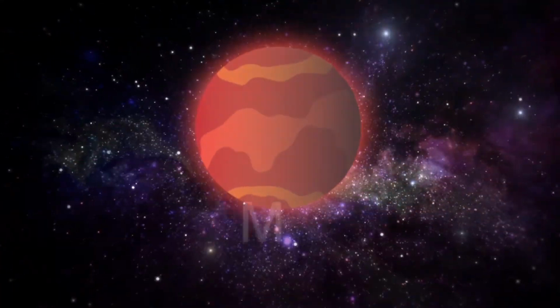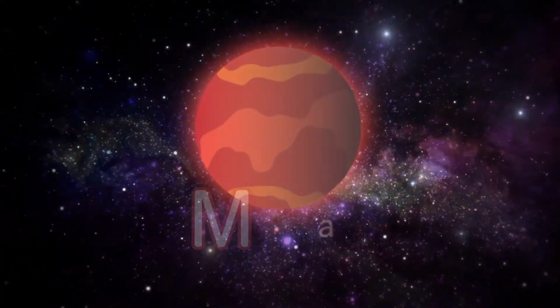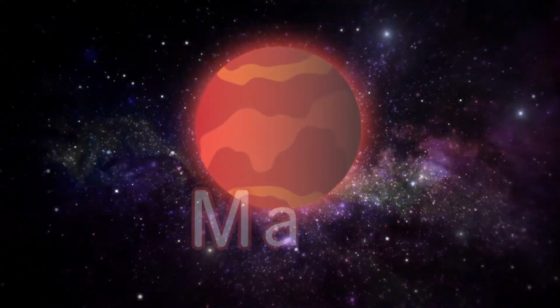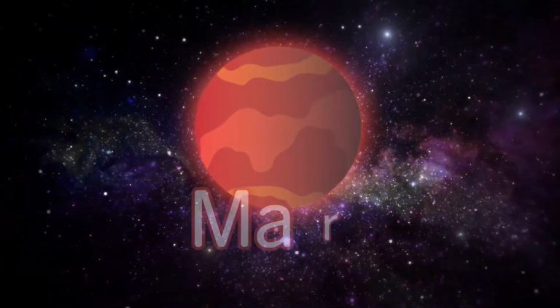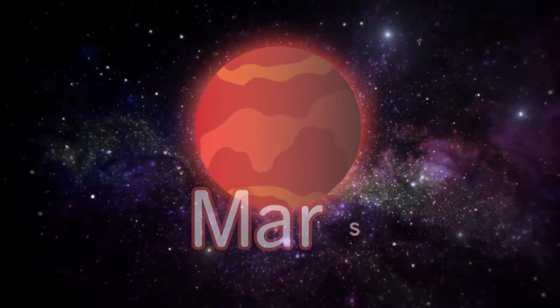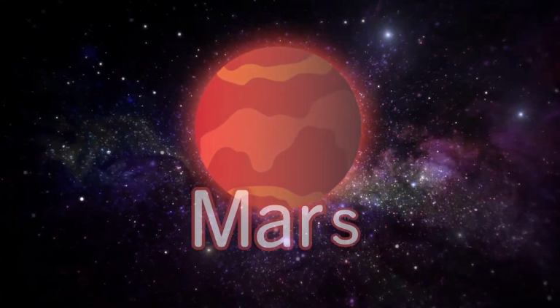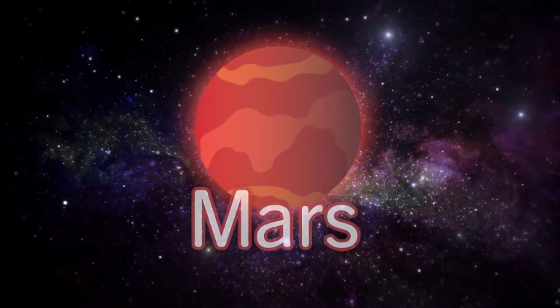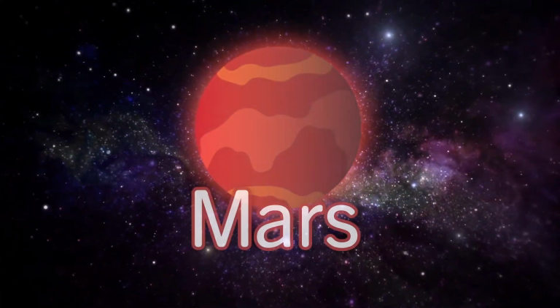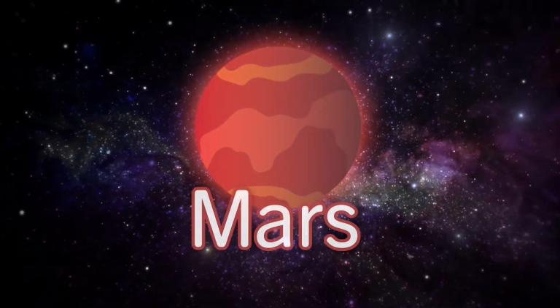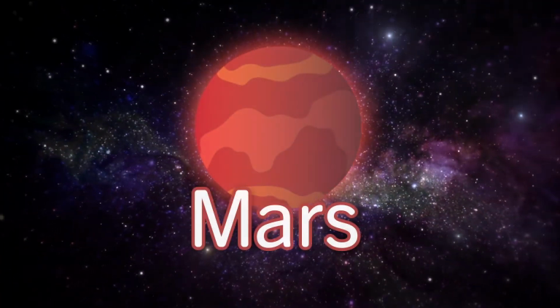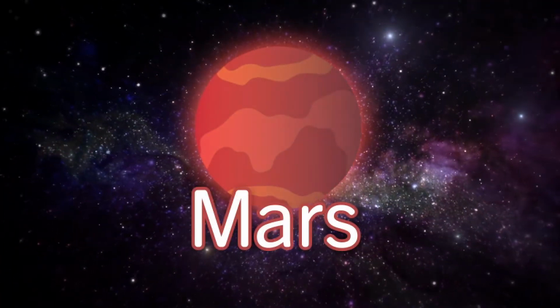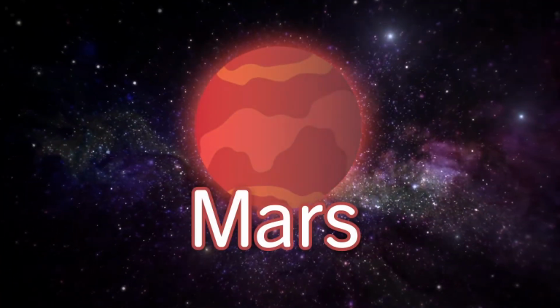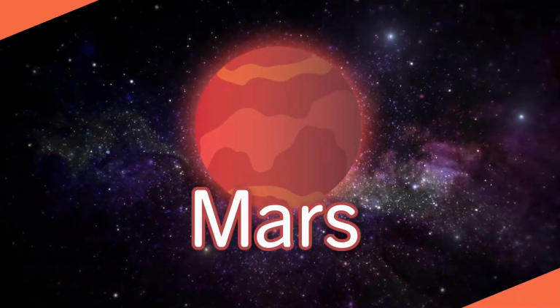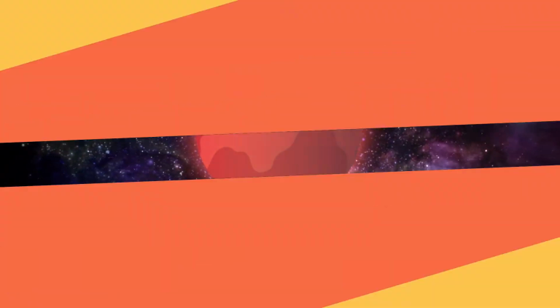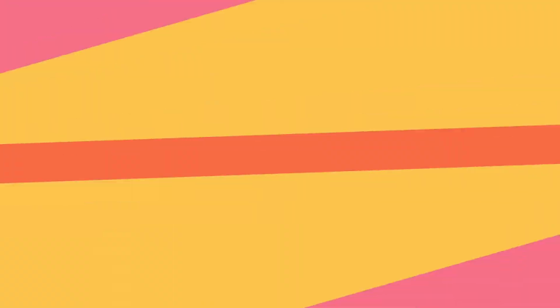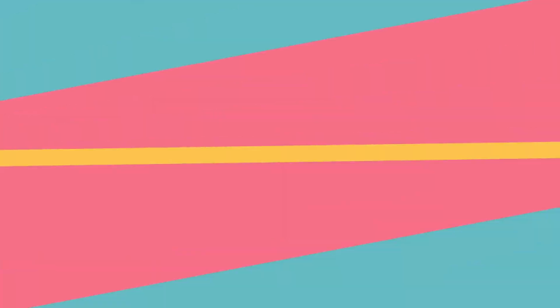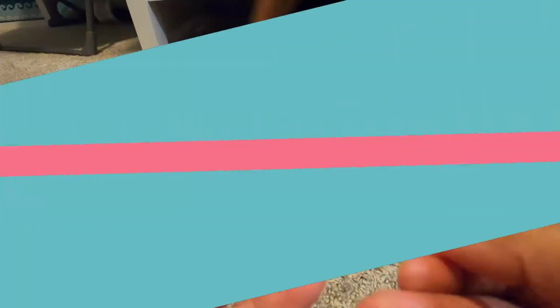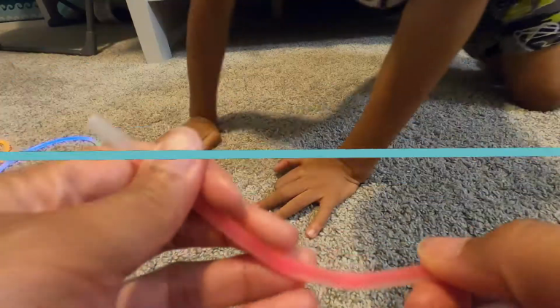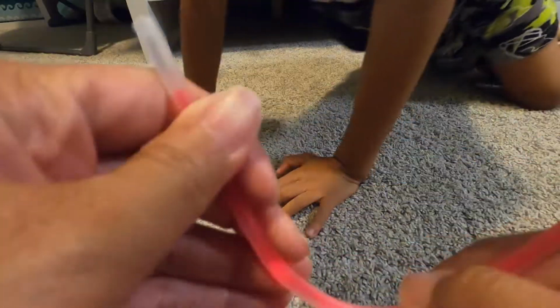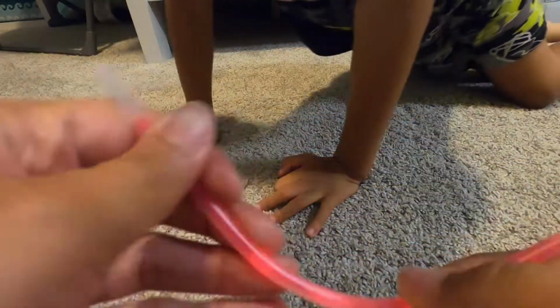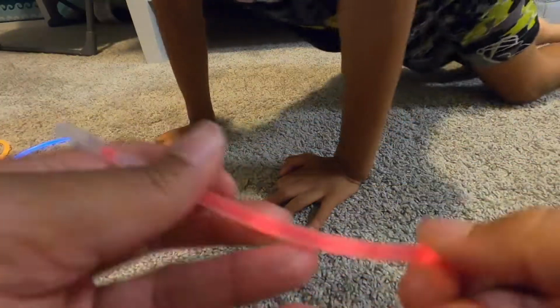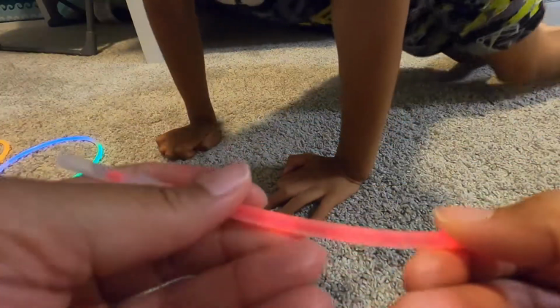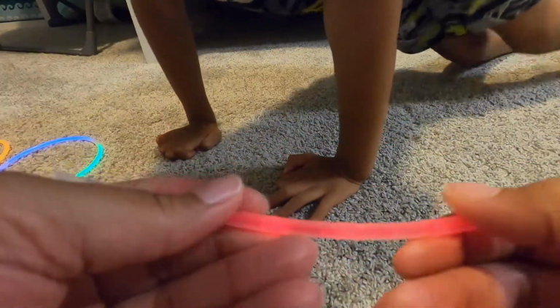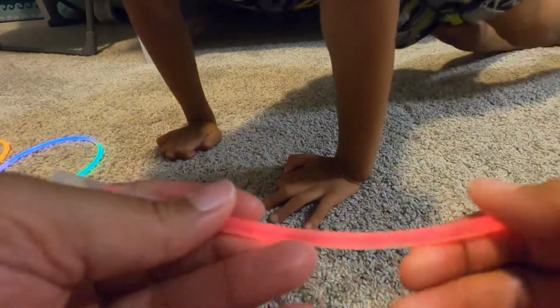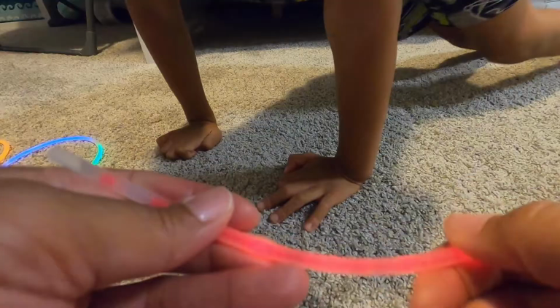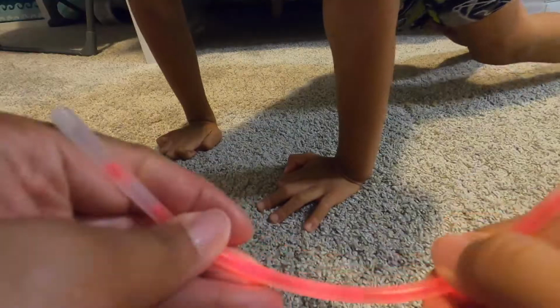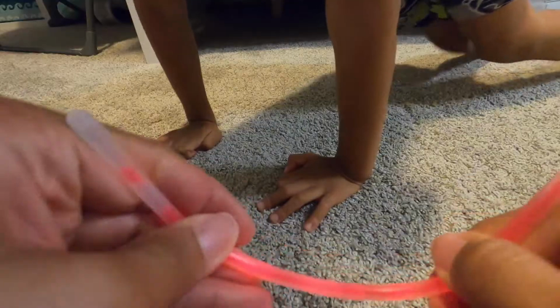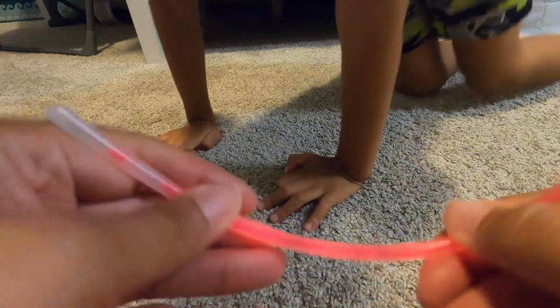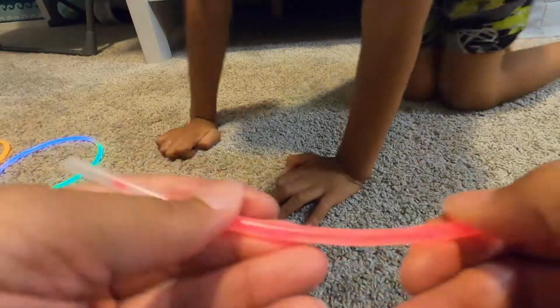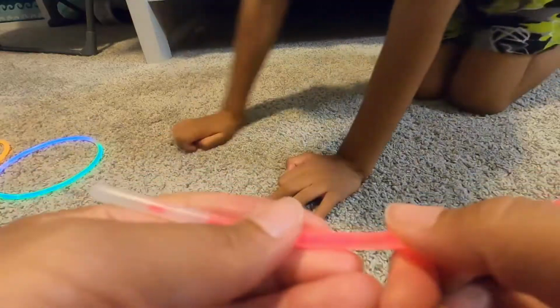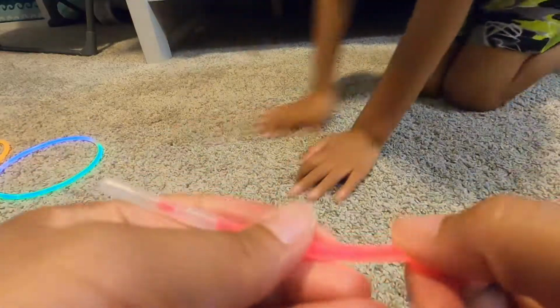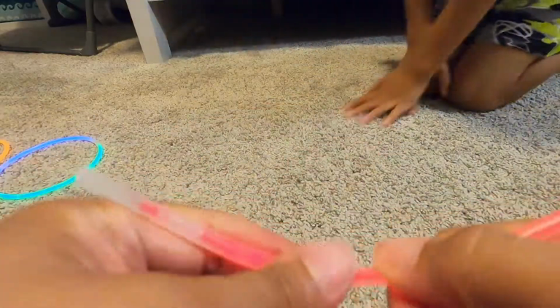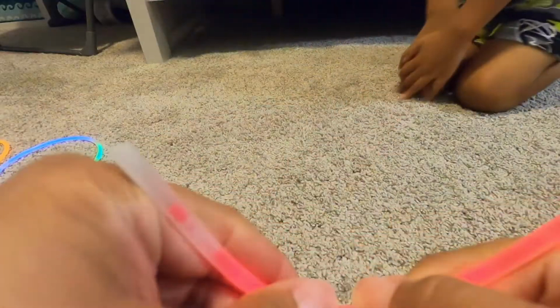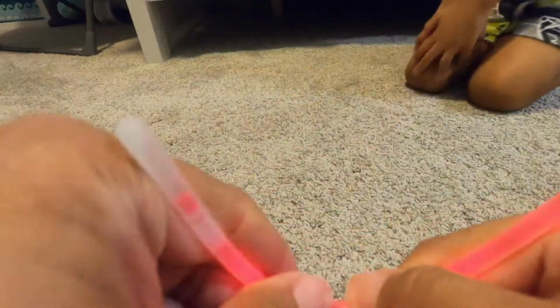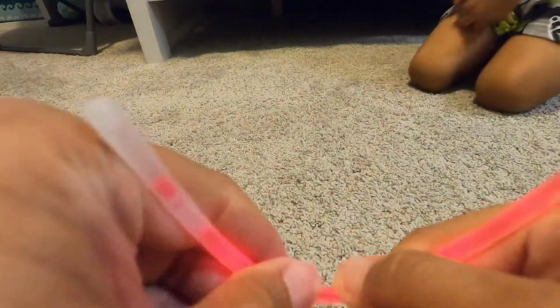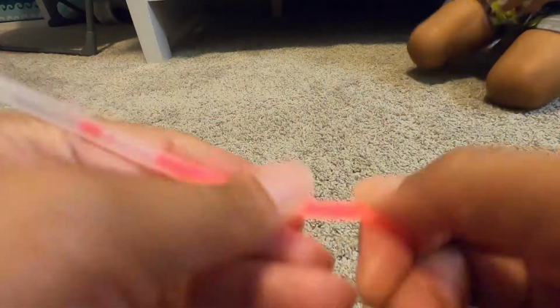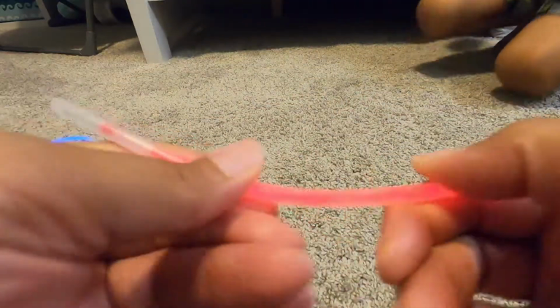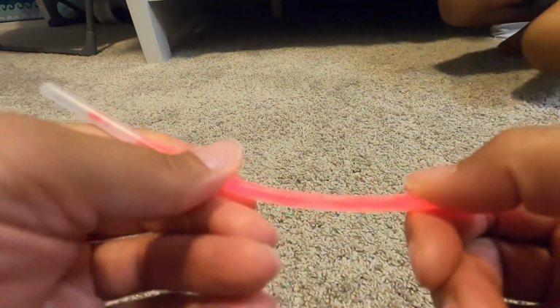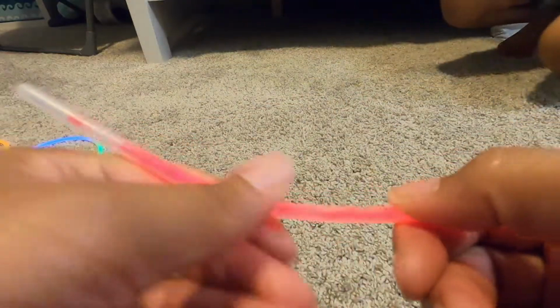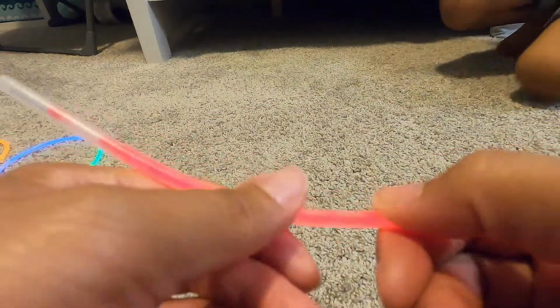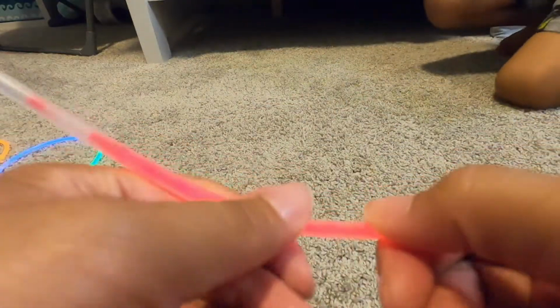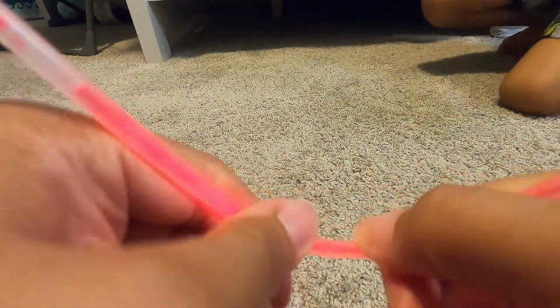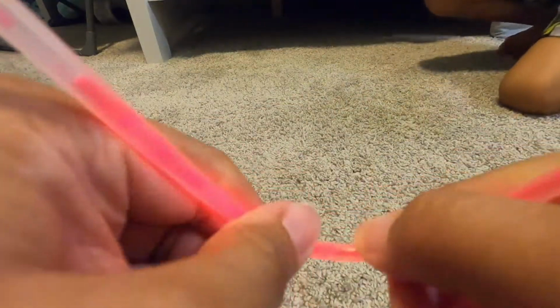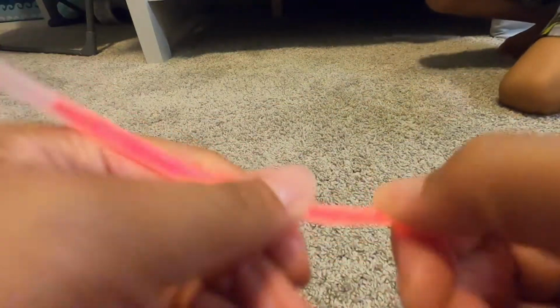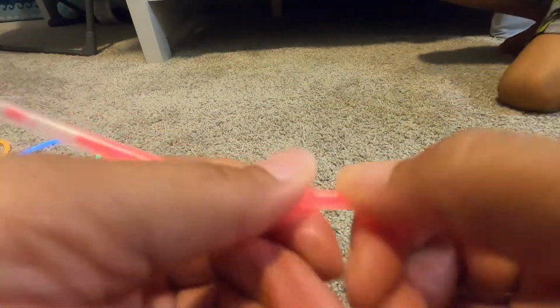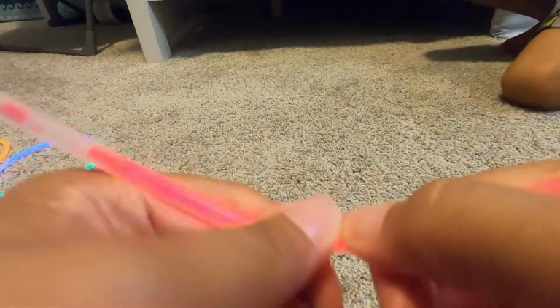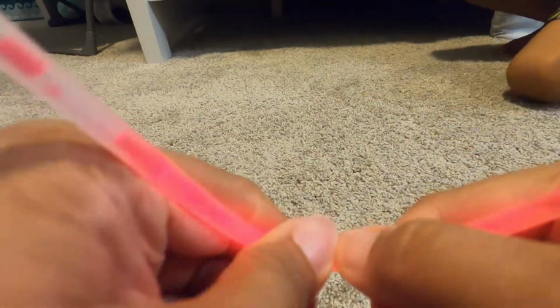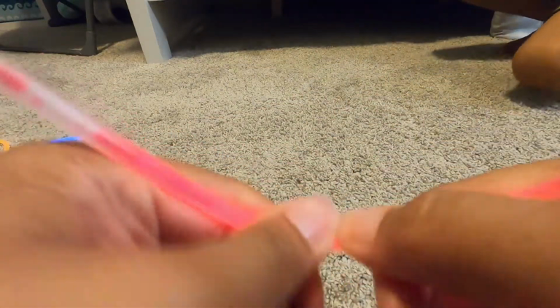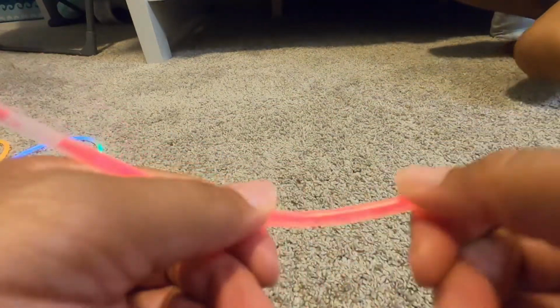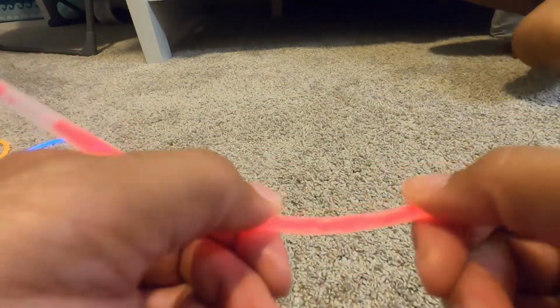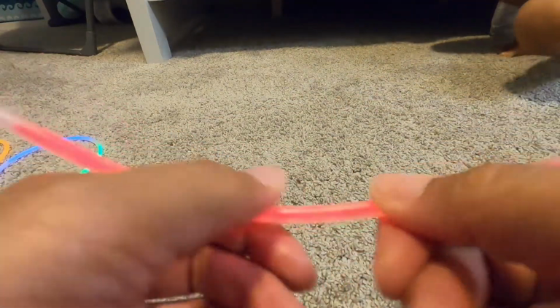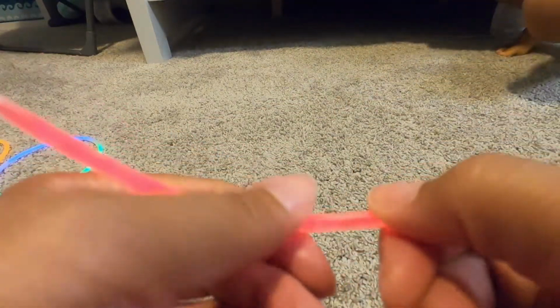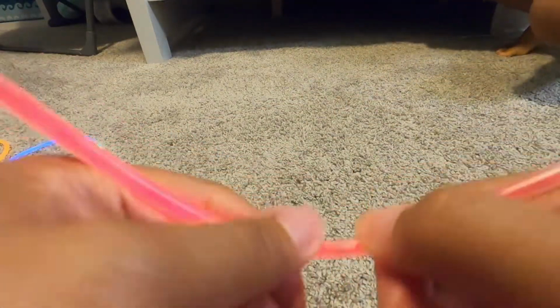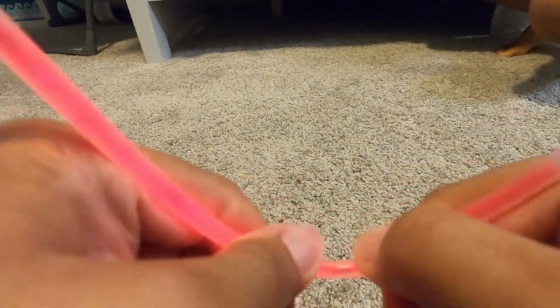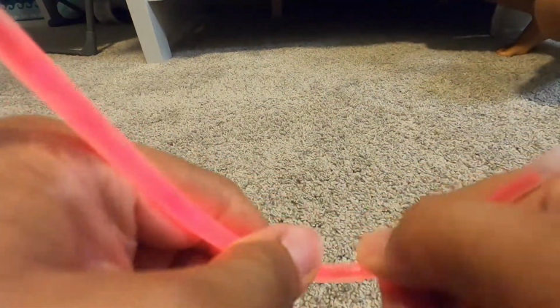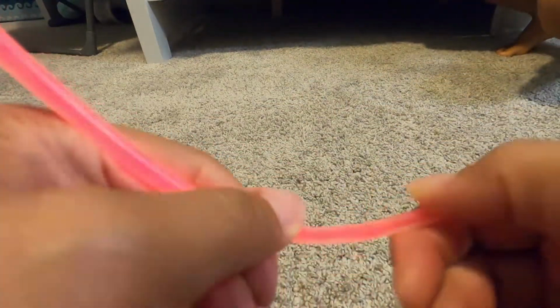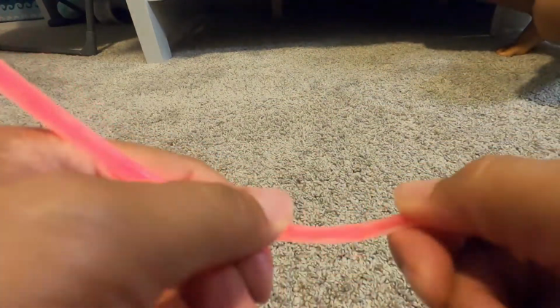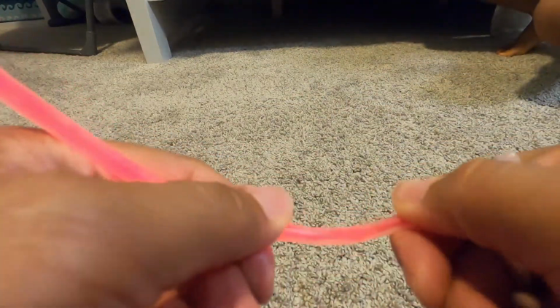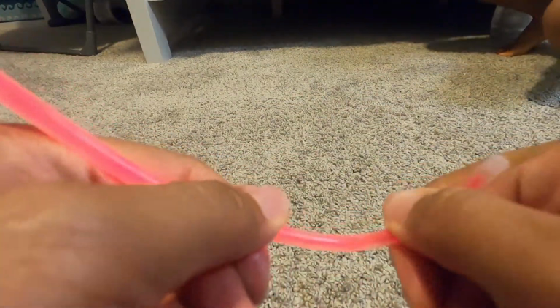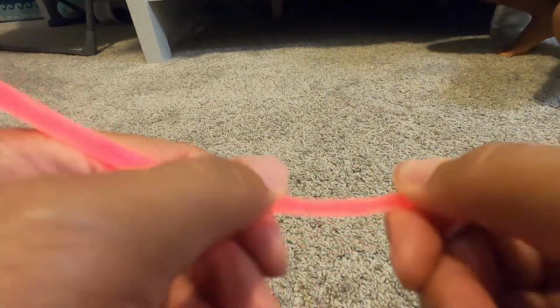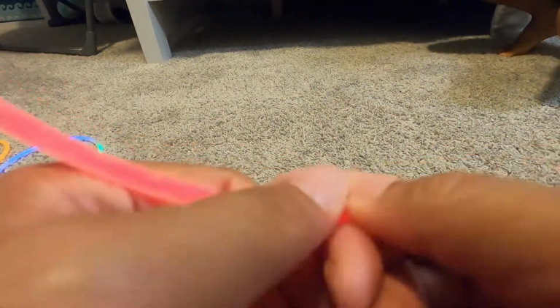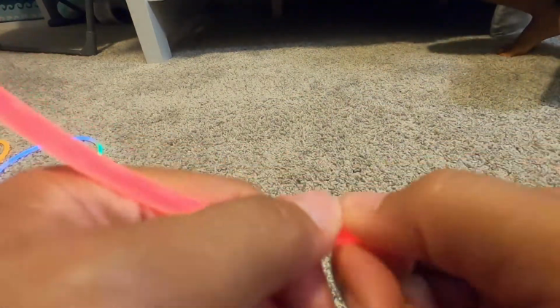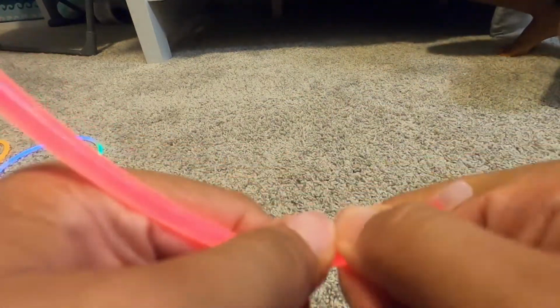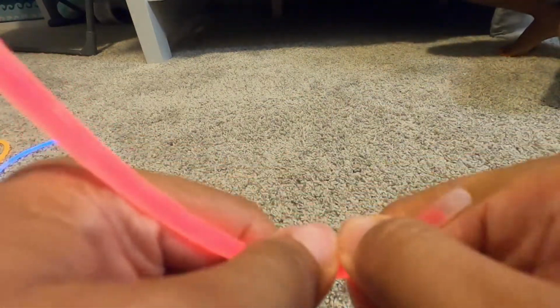Mars. I picked the right red one. Yeah! This is only going to be one glow stick.